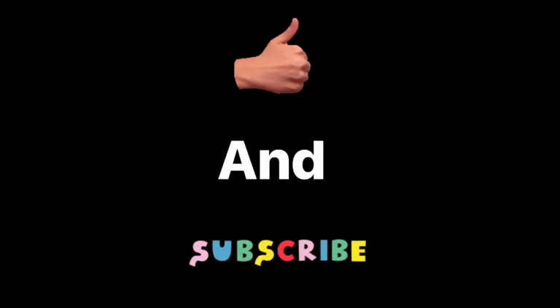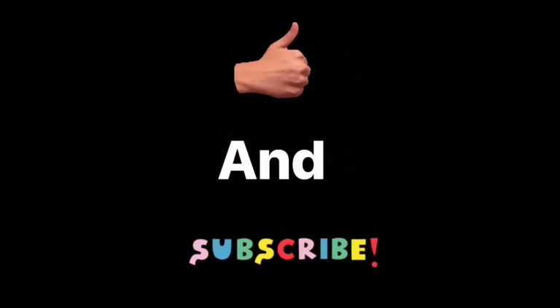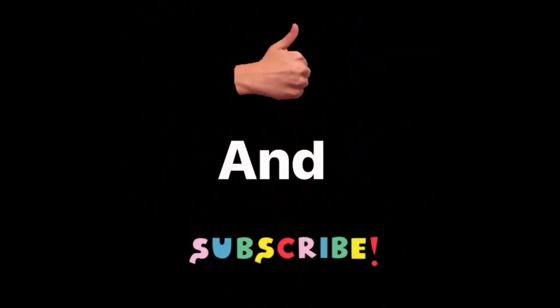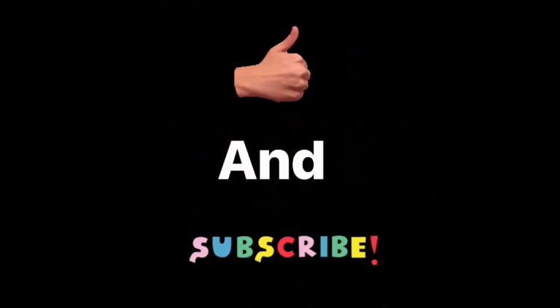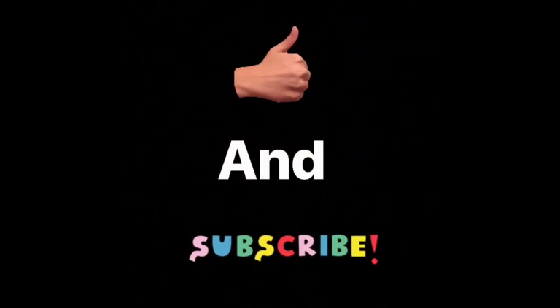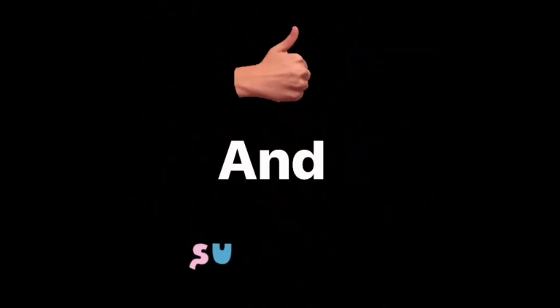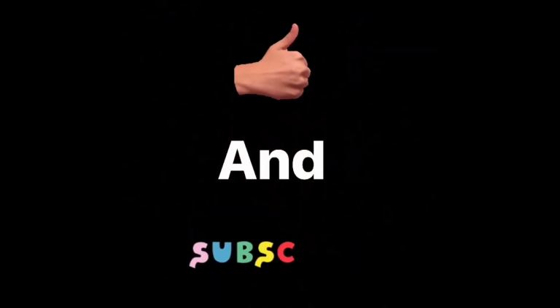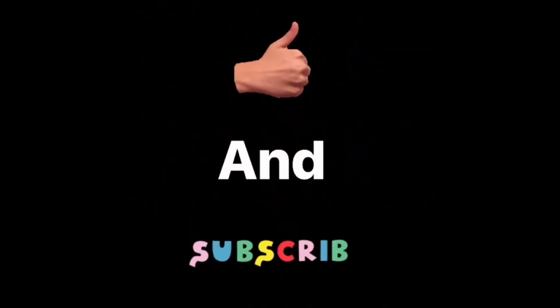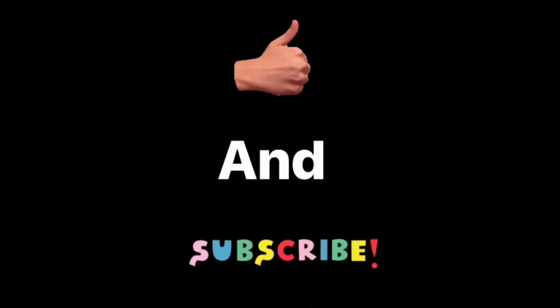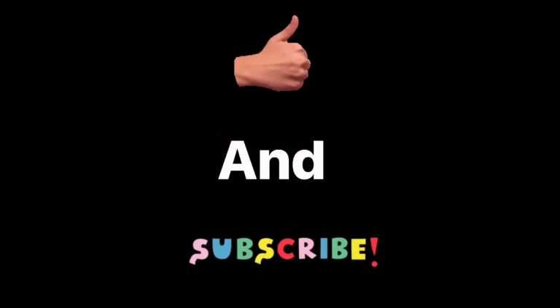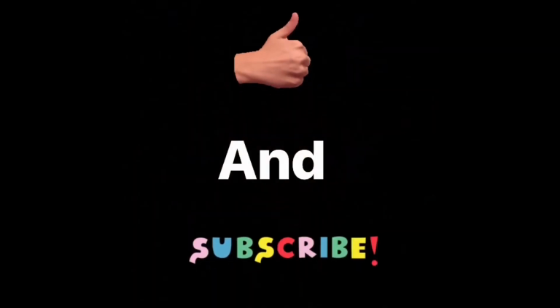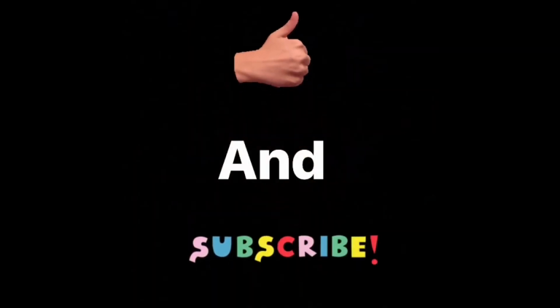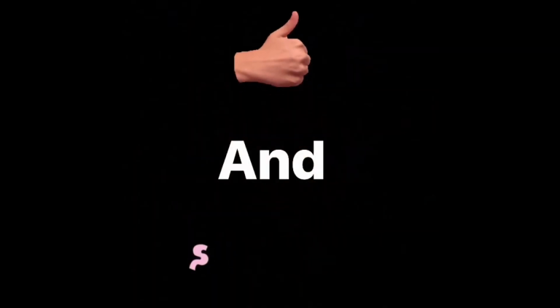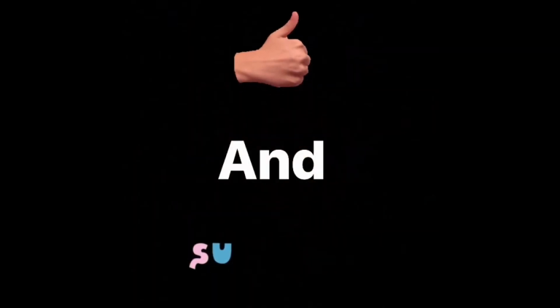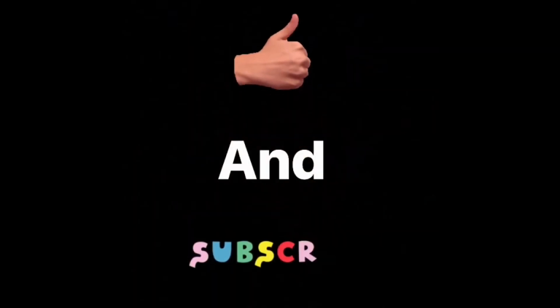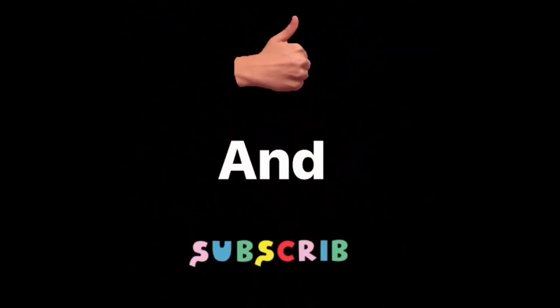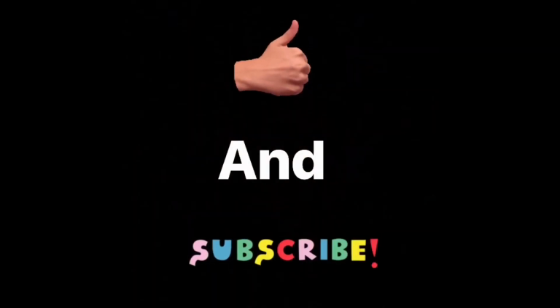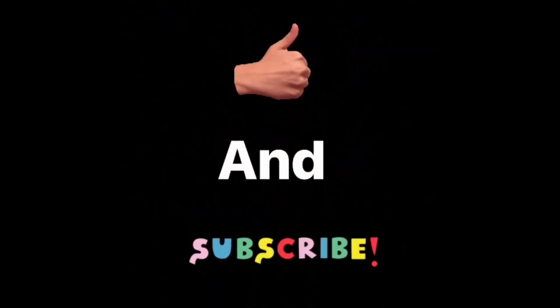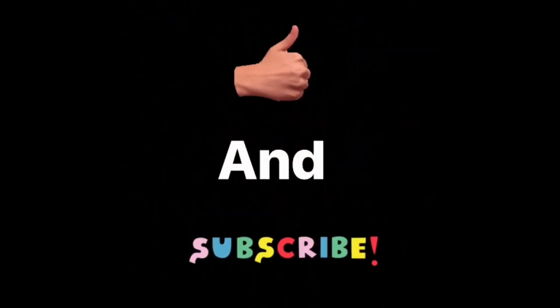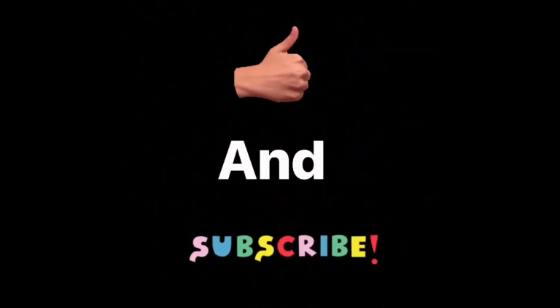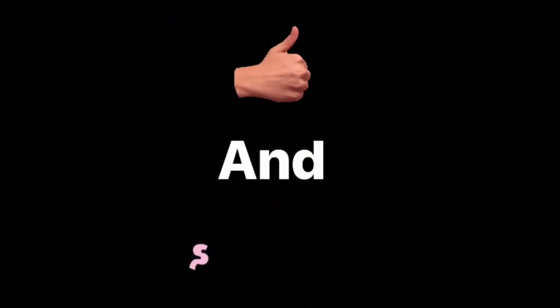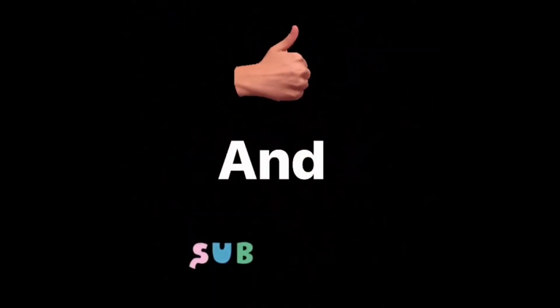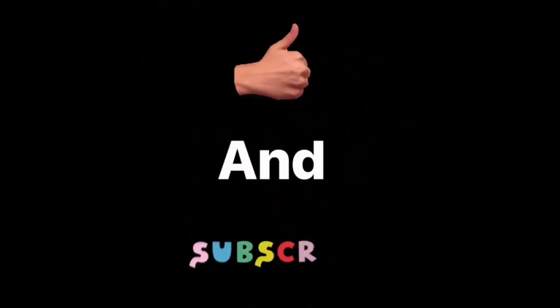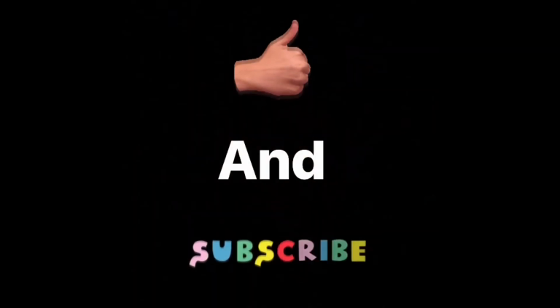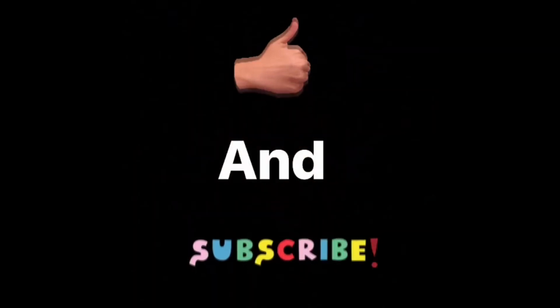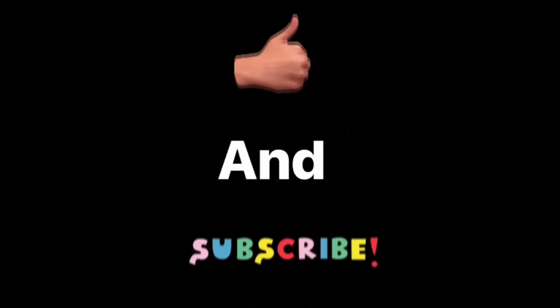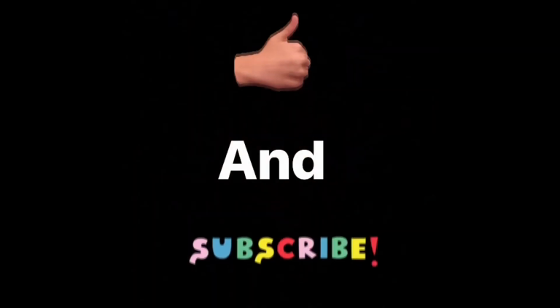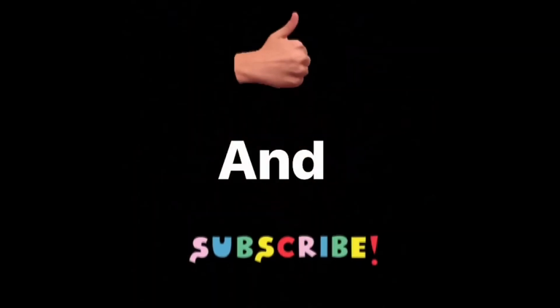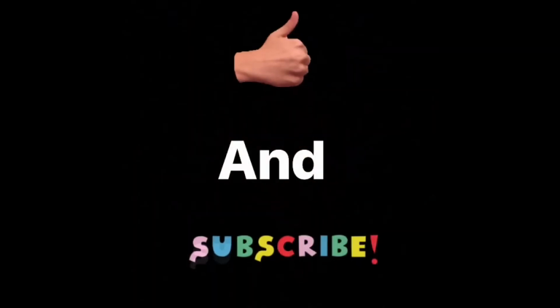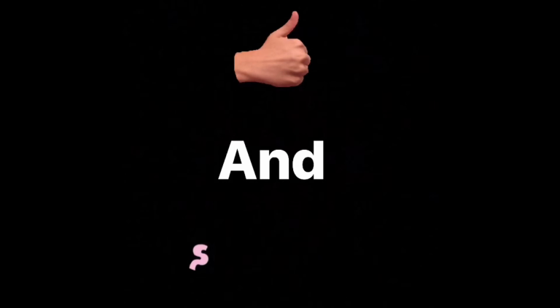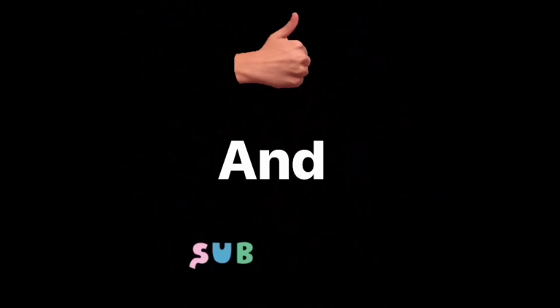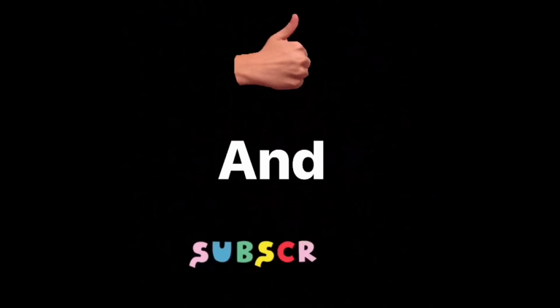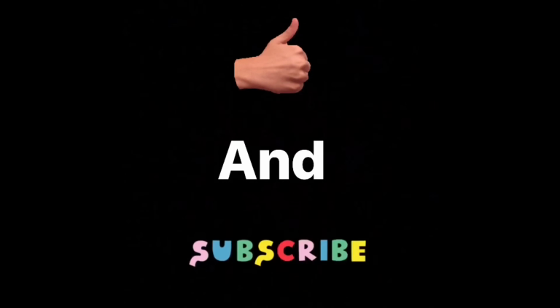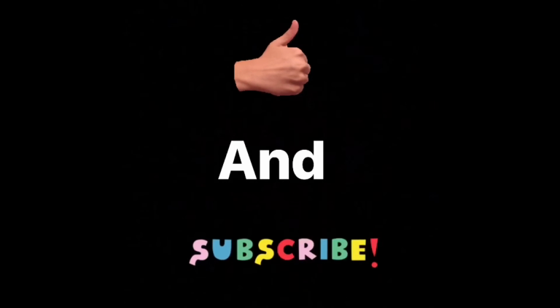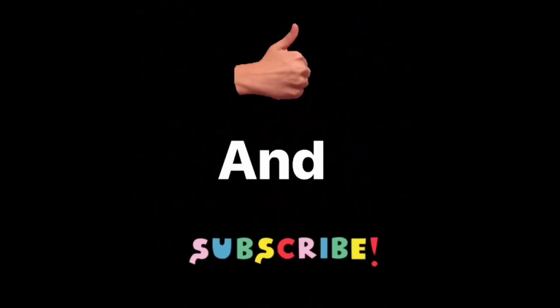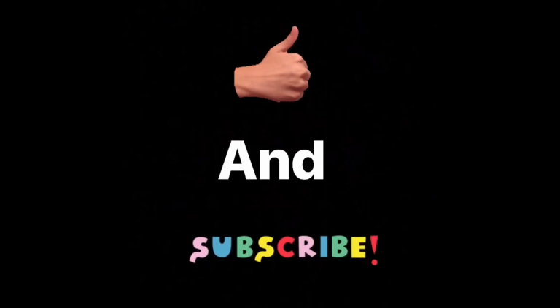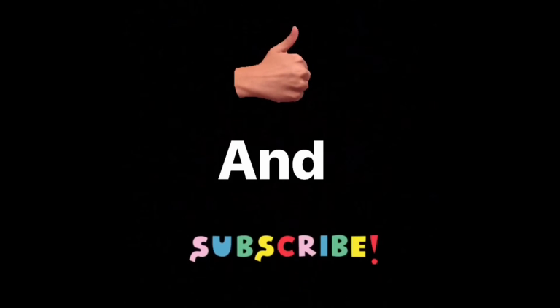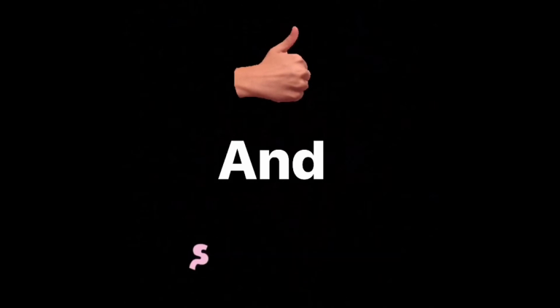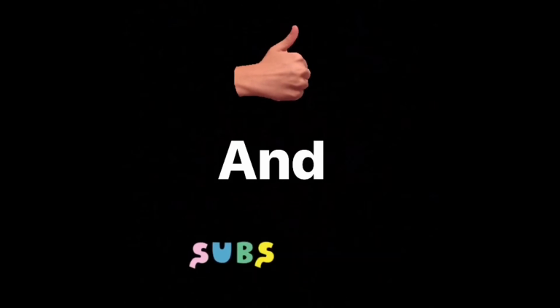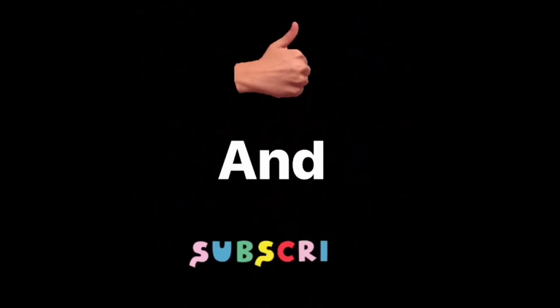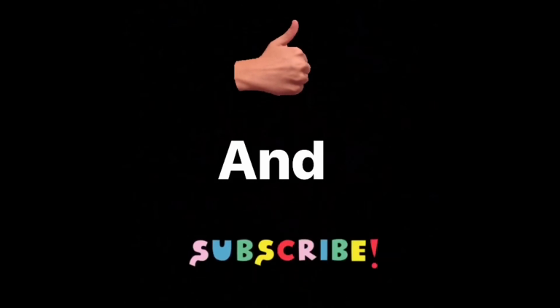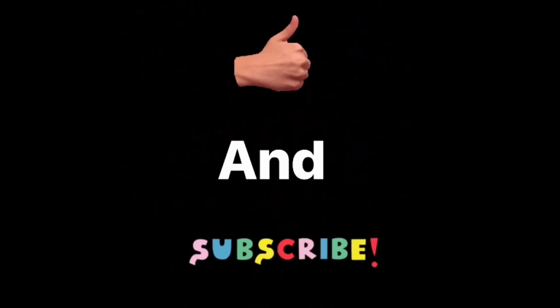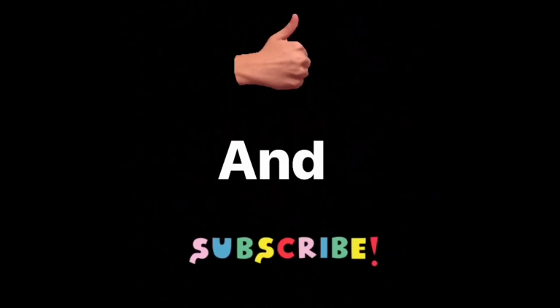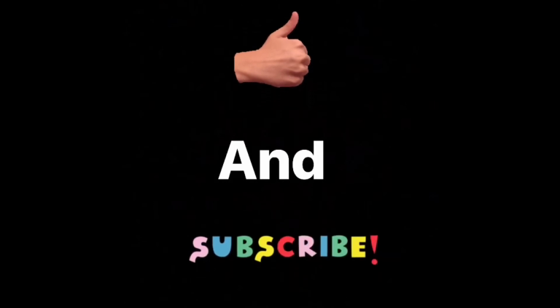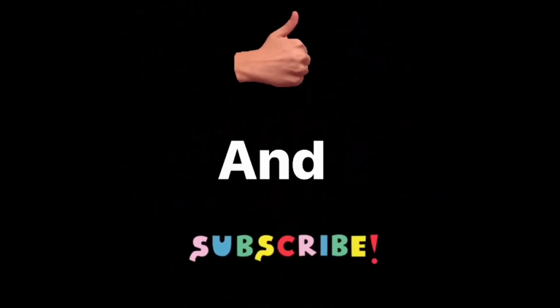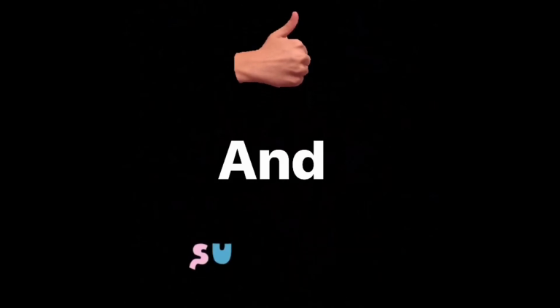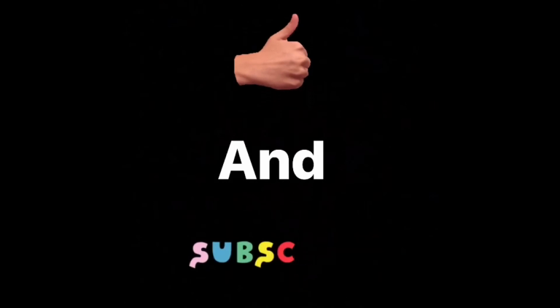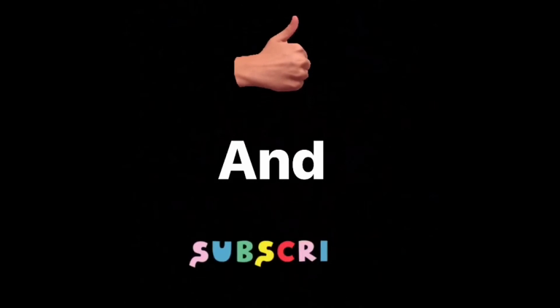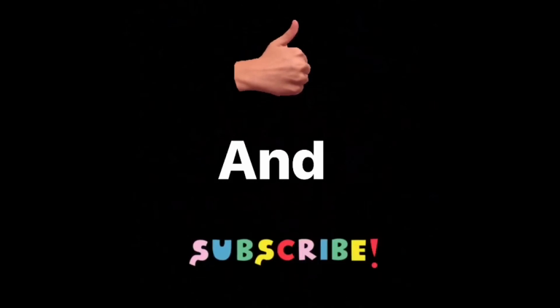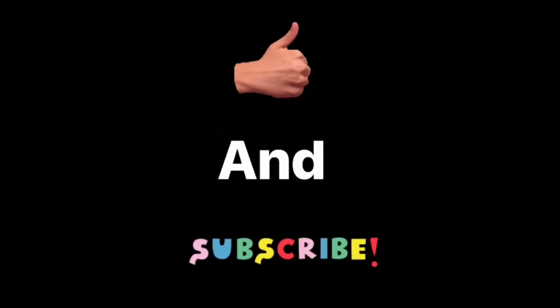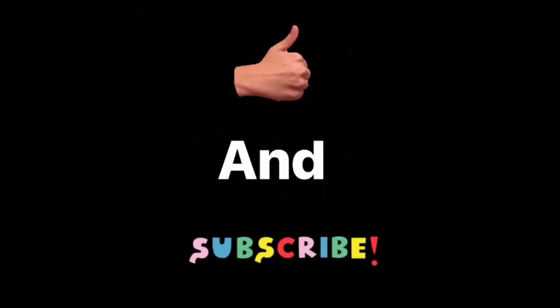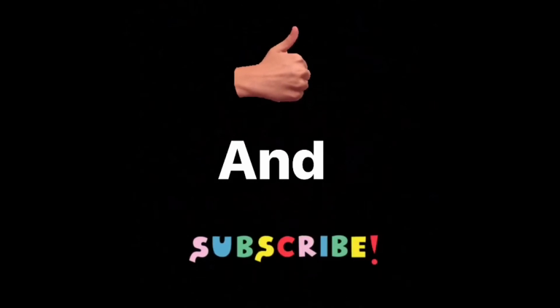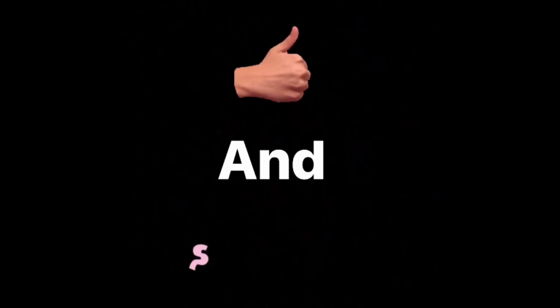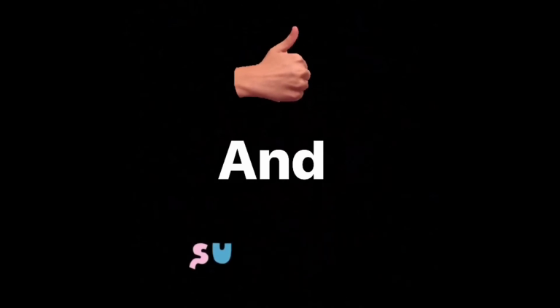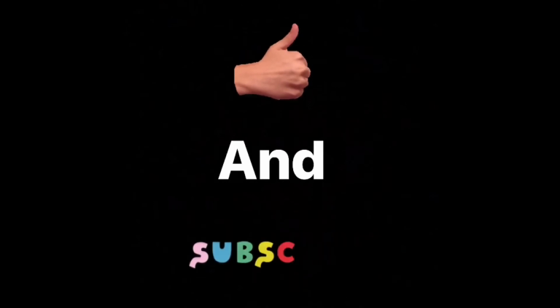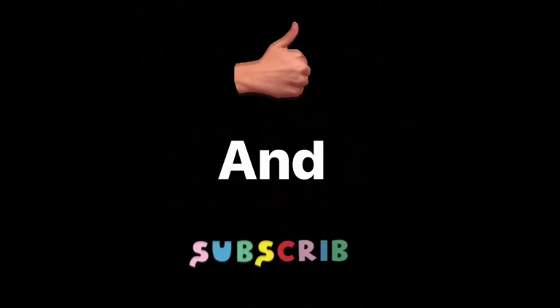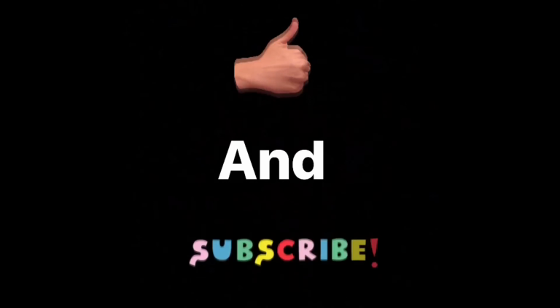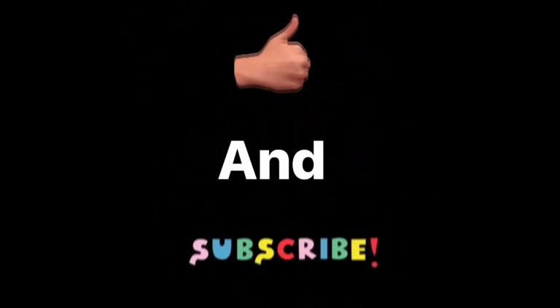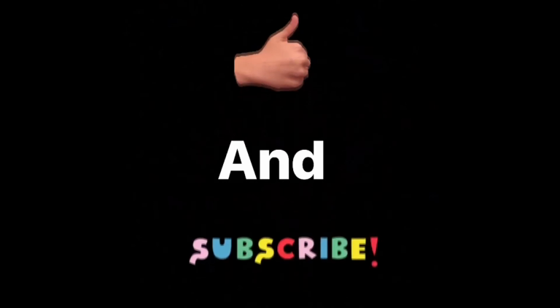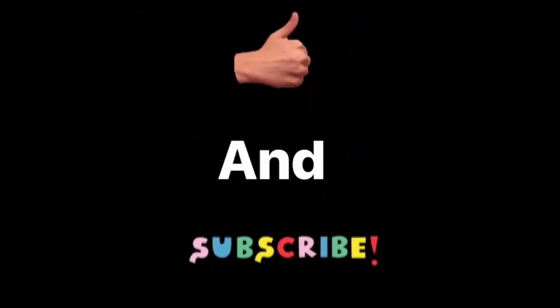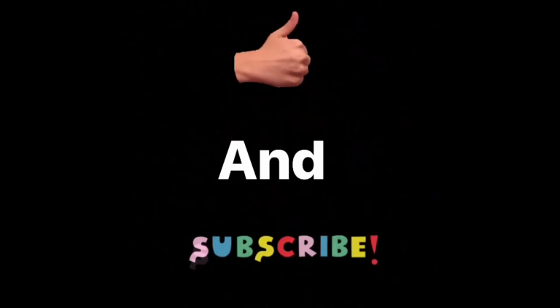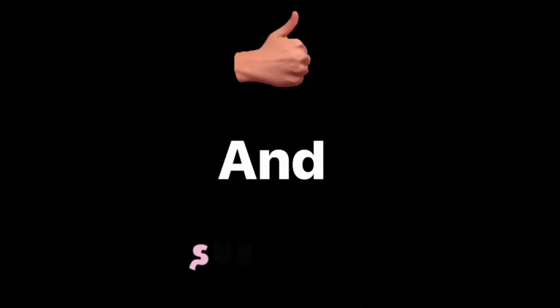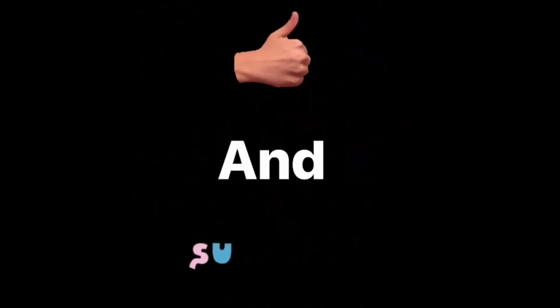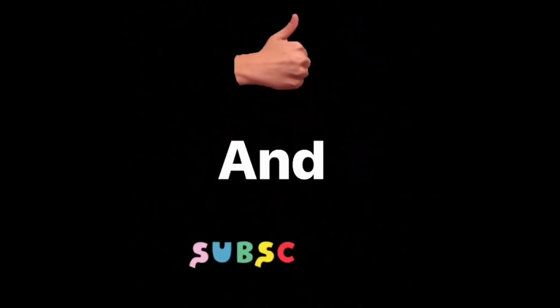So there you have it guys — thank you for watching. Please like and subscribe, and stay tuned for more videos to come.